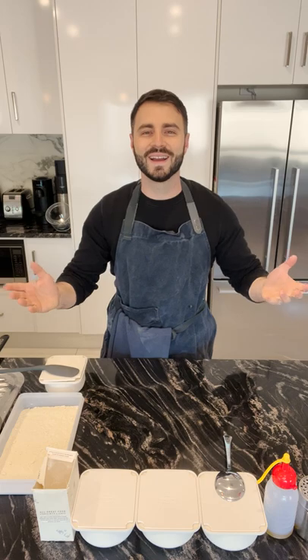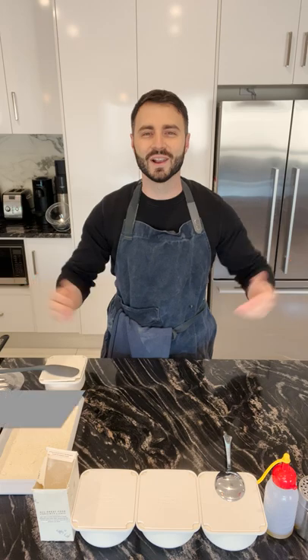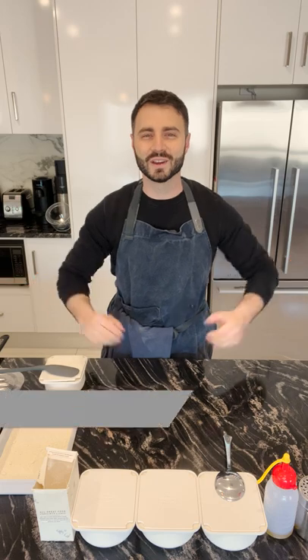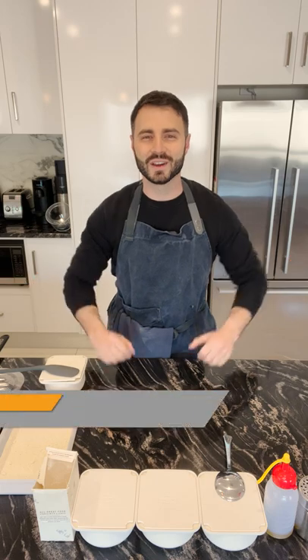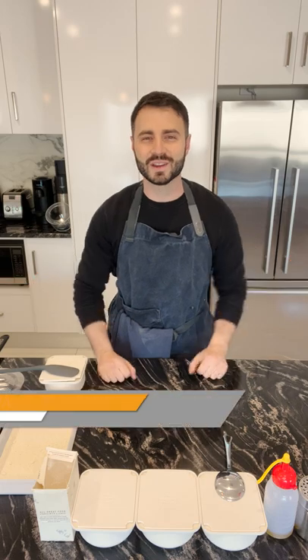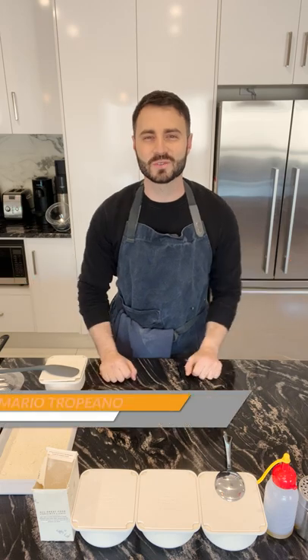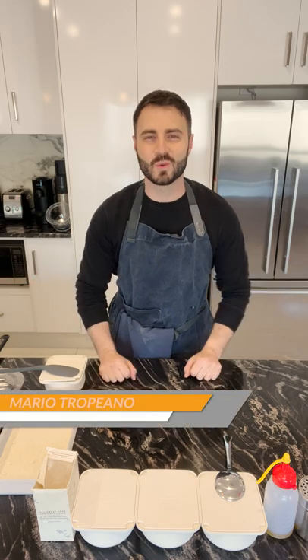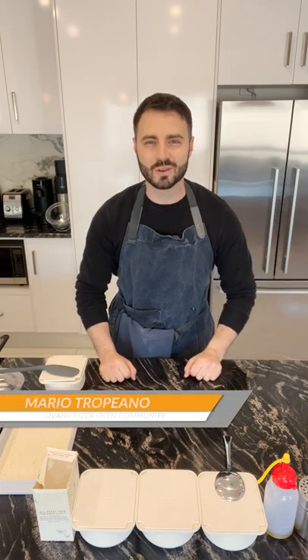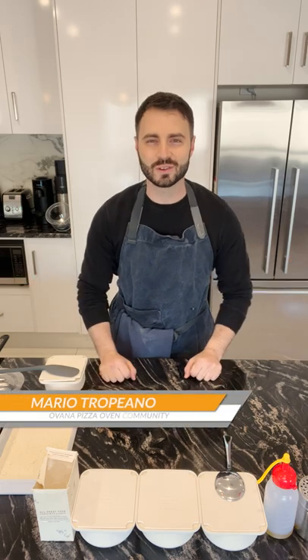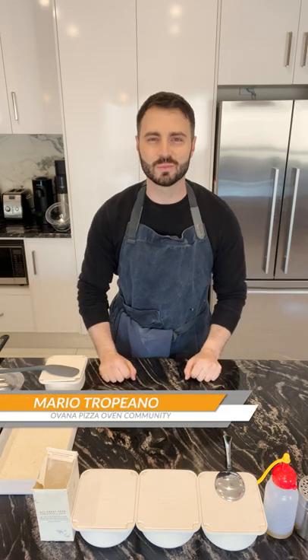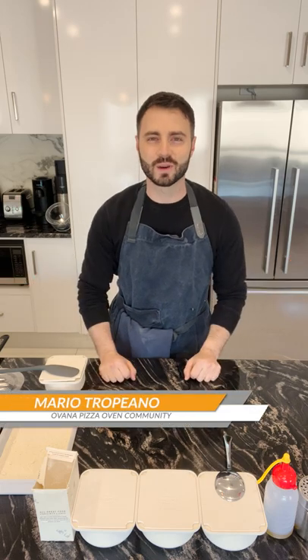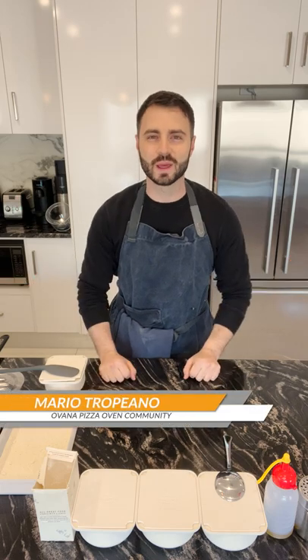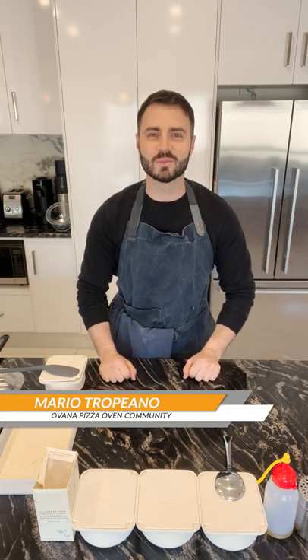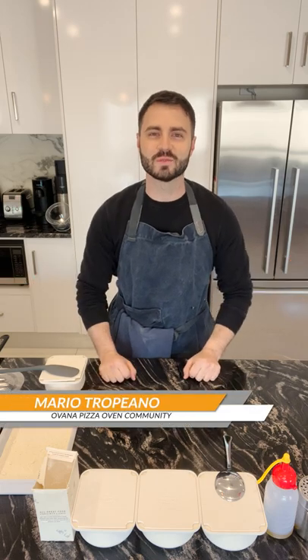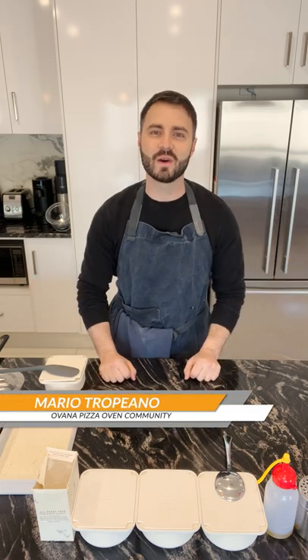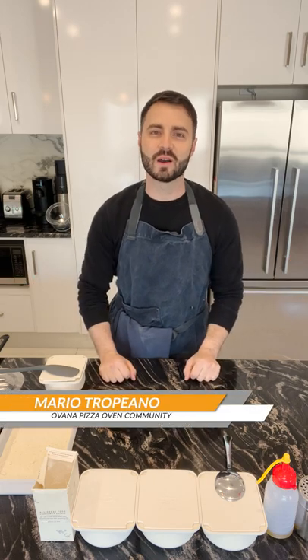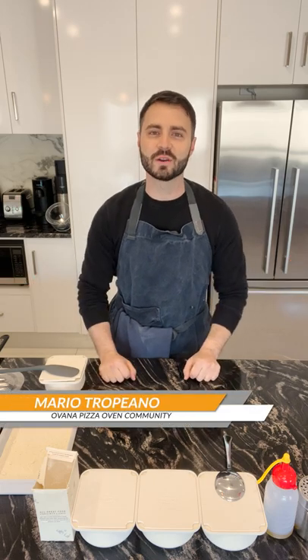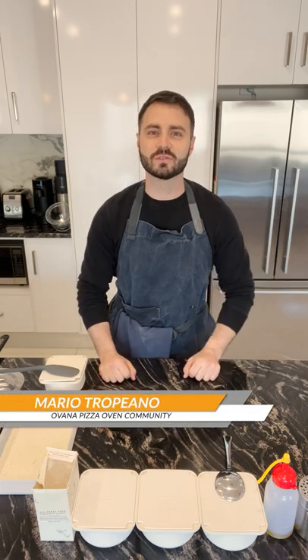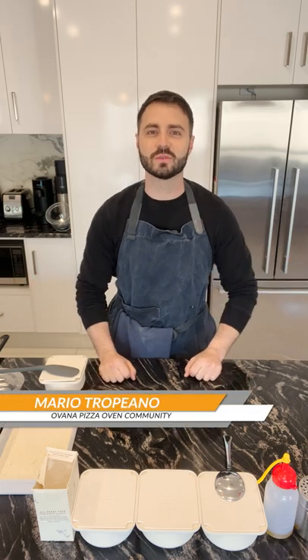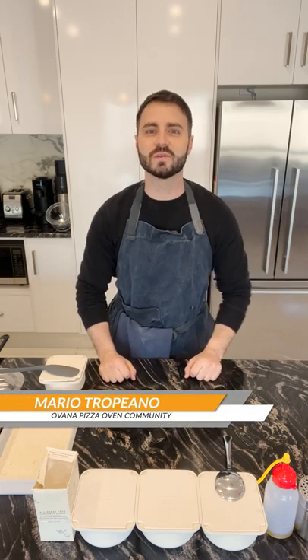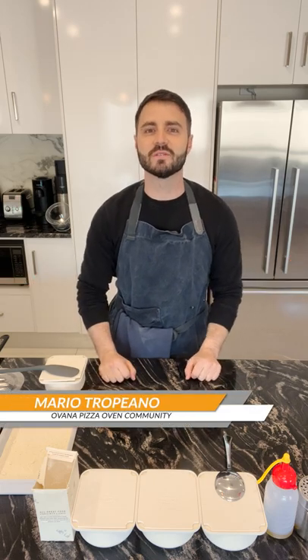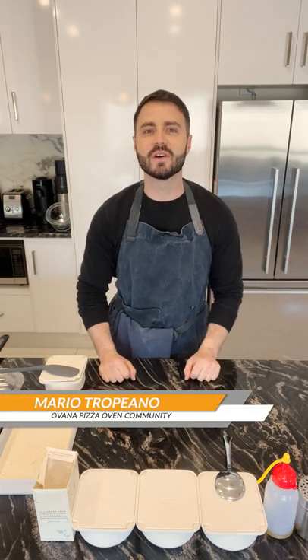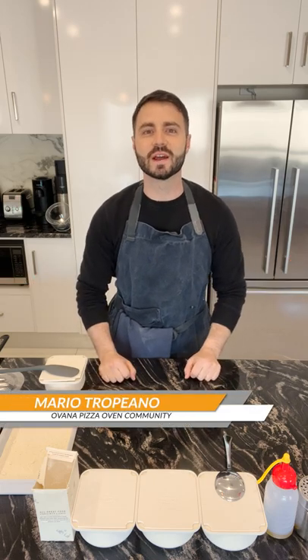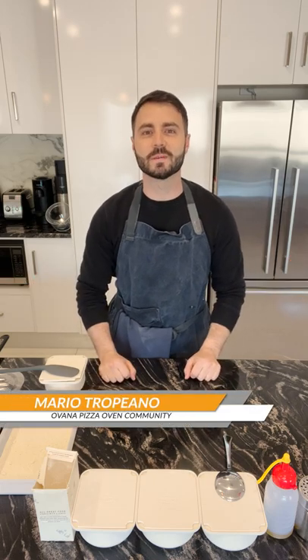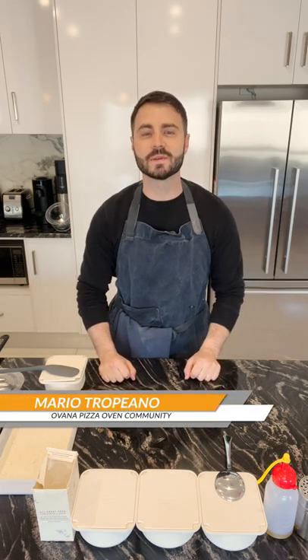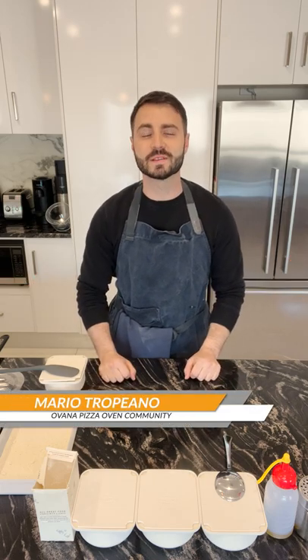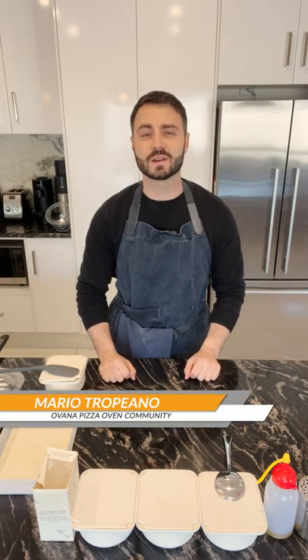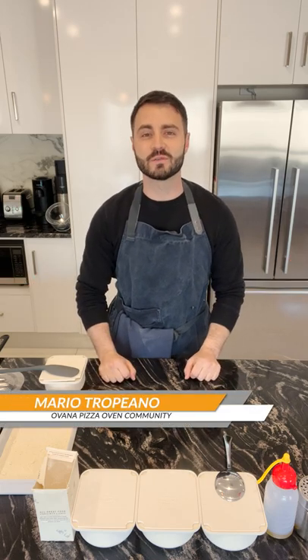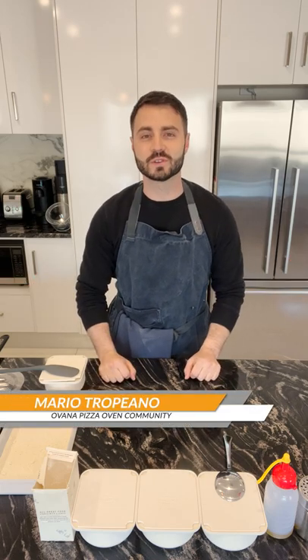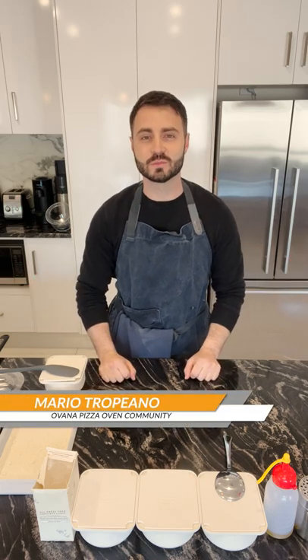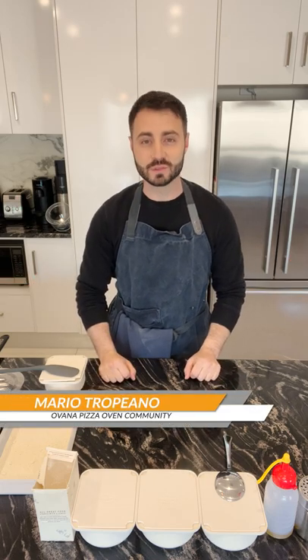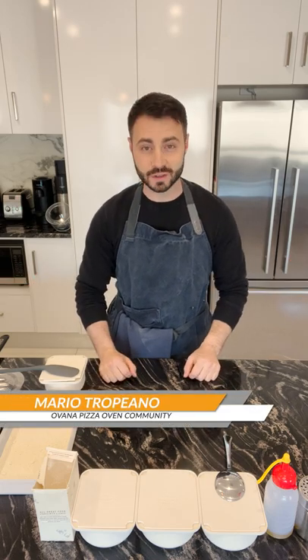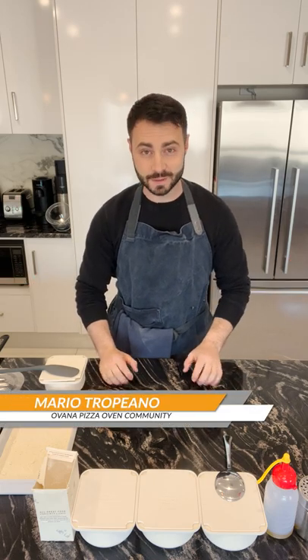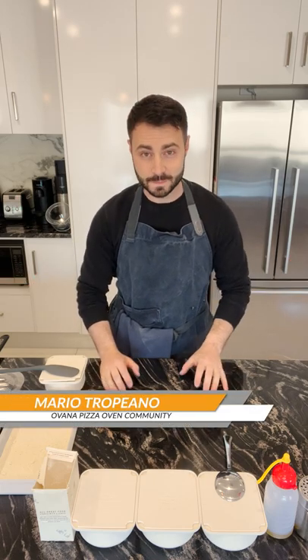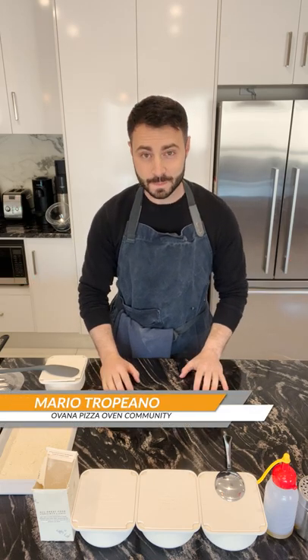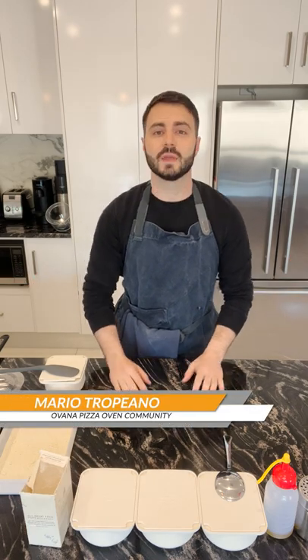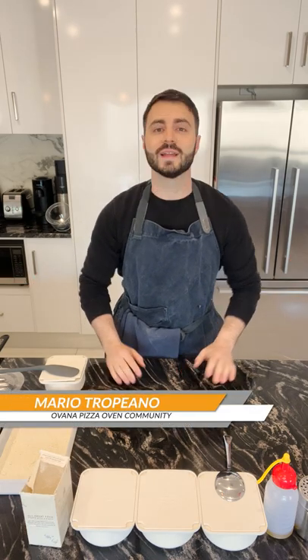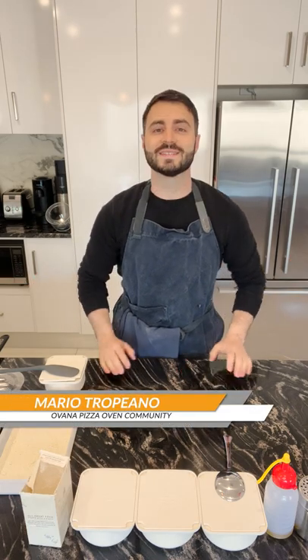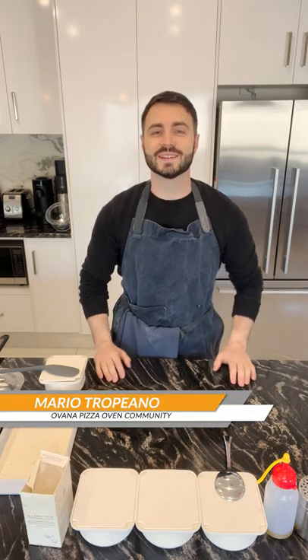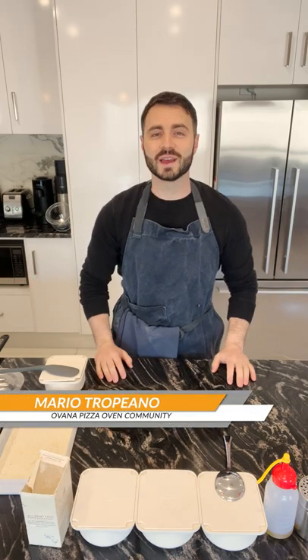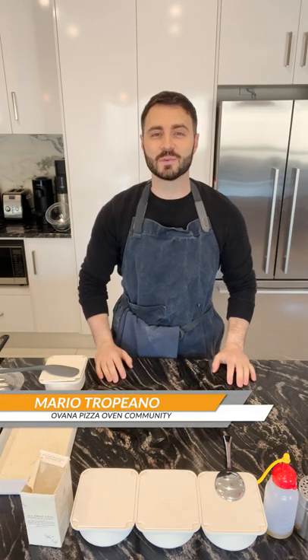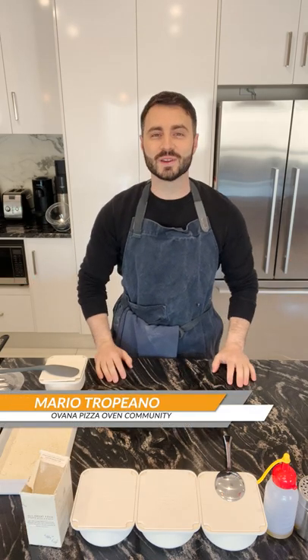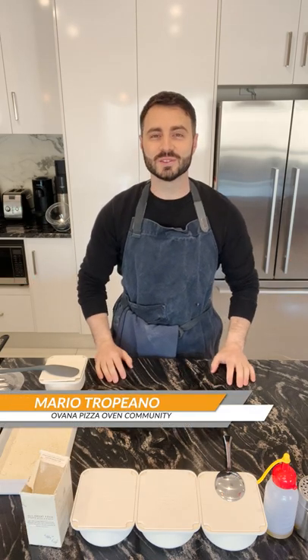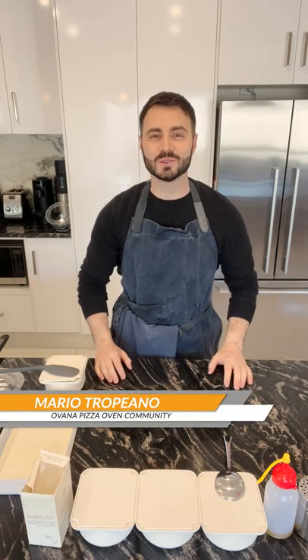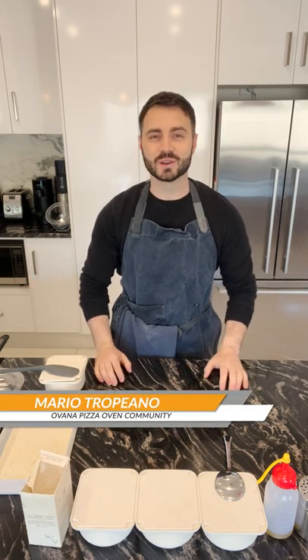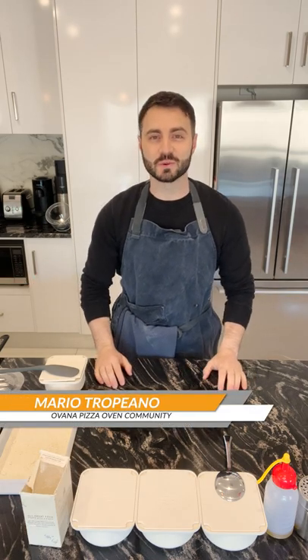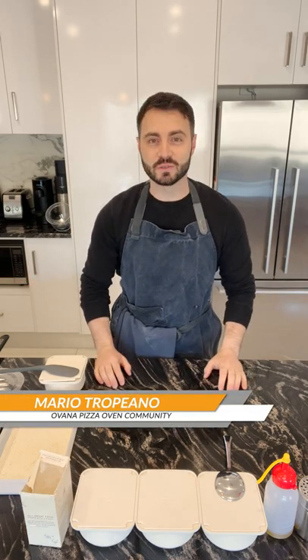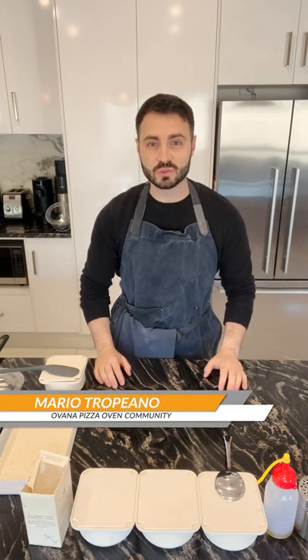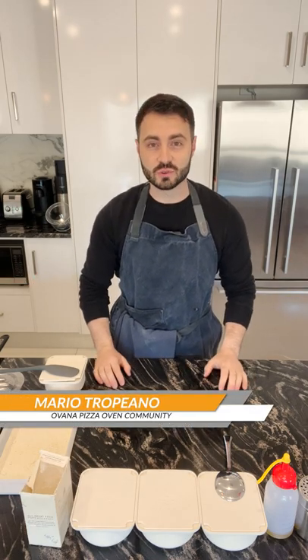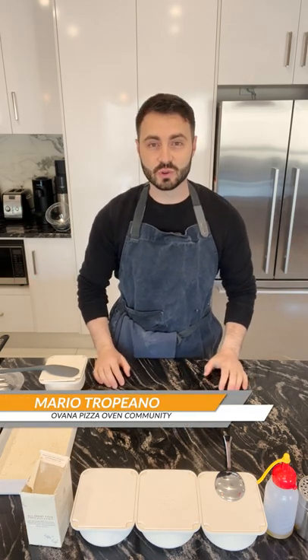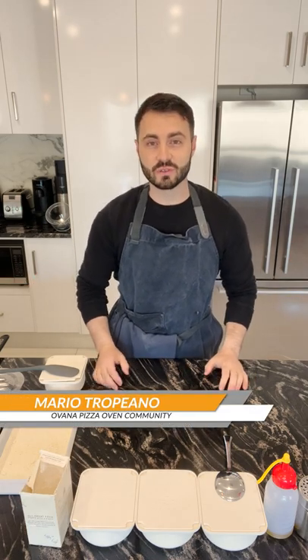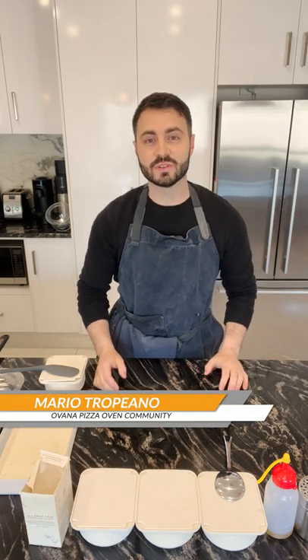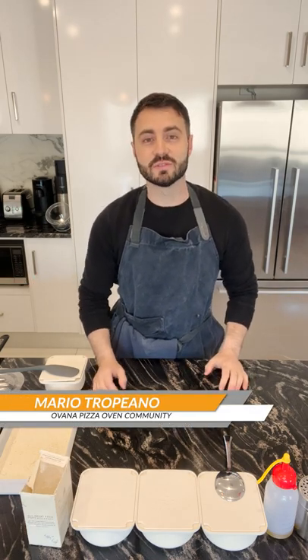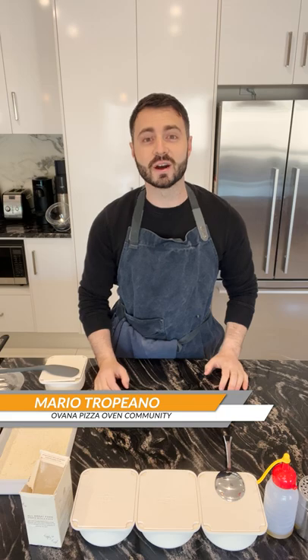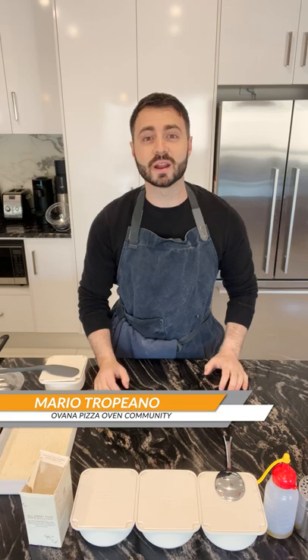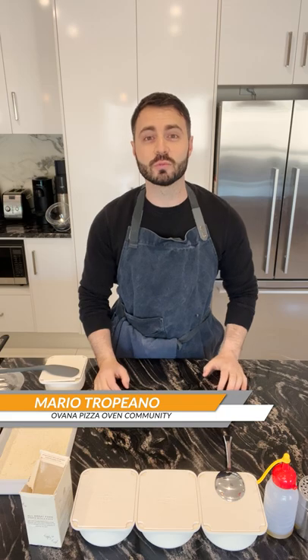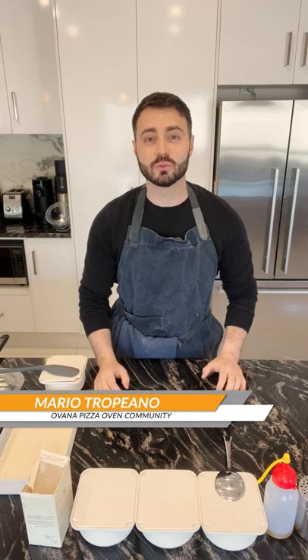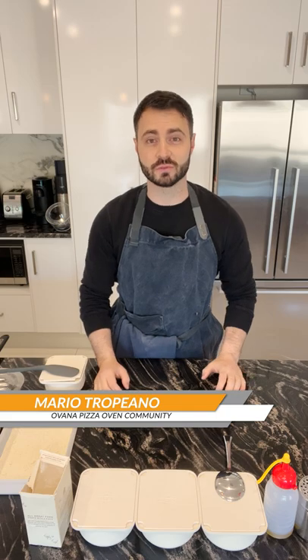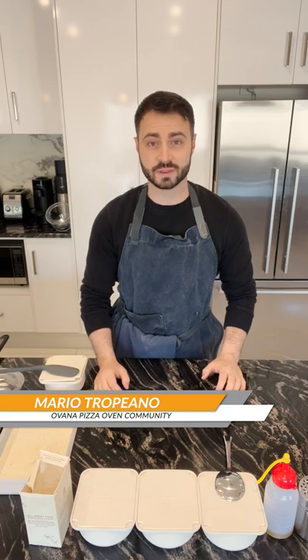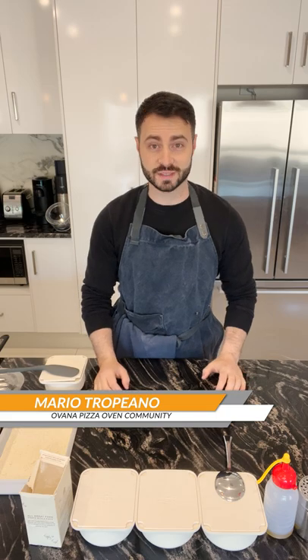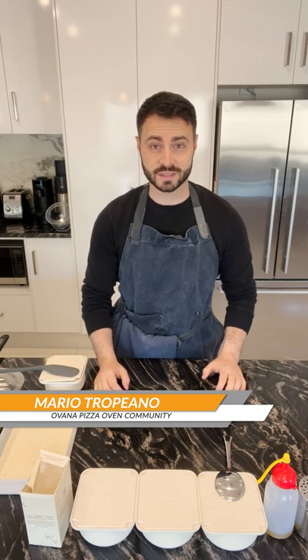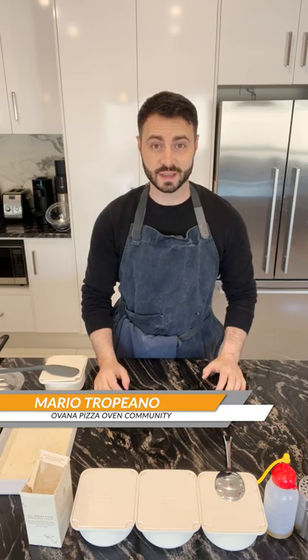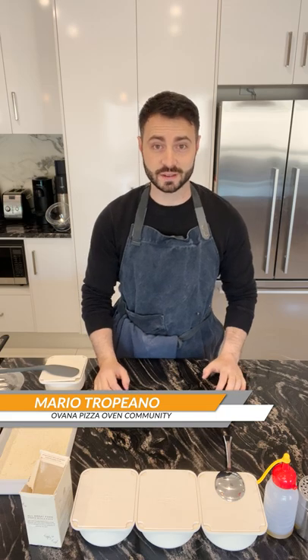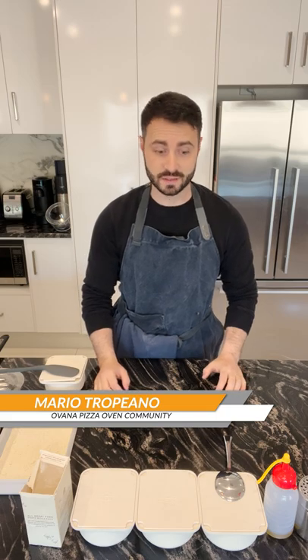Hello guys, welcome. My name is Mario from the Urbana Pizza Urban Community and today we are doing a review of the Urbana Proving Containers.